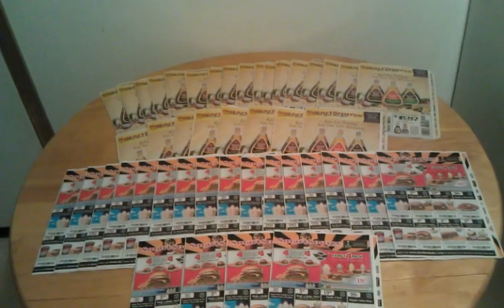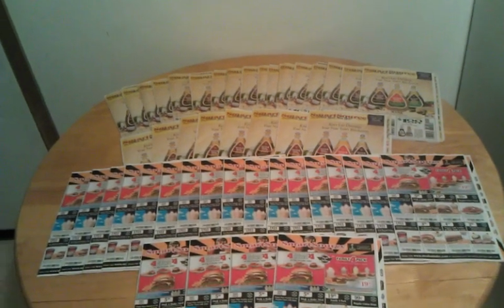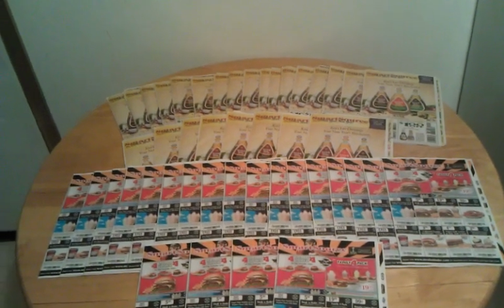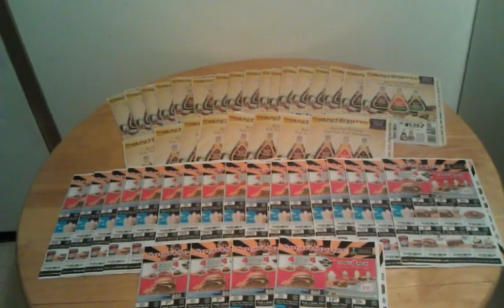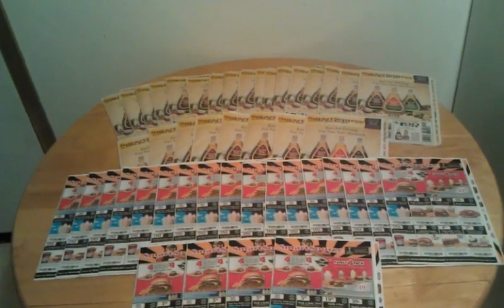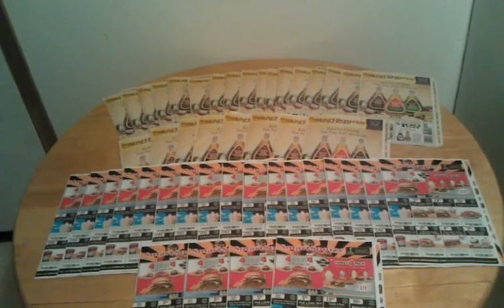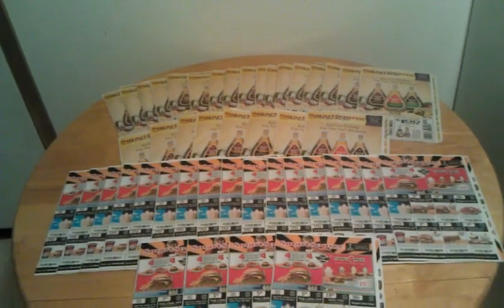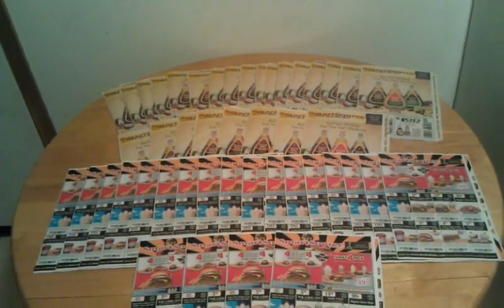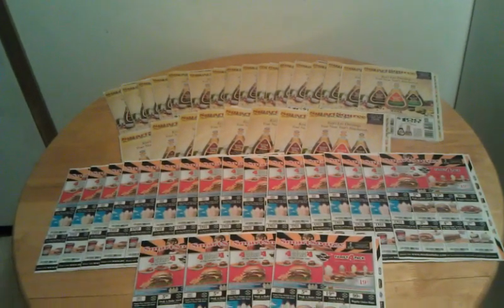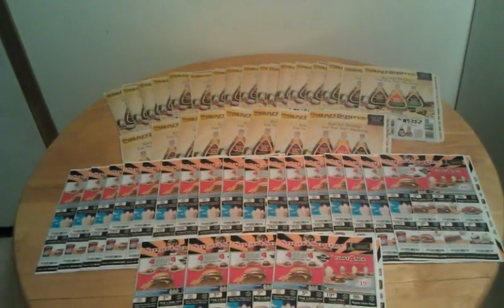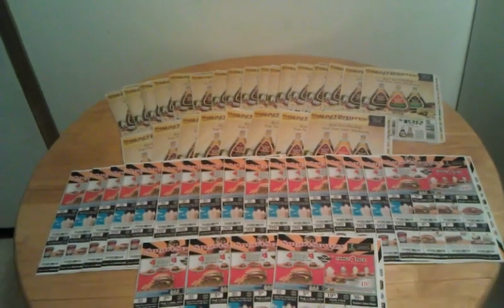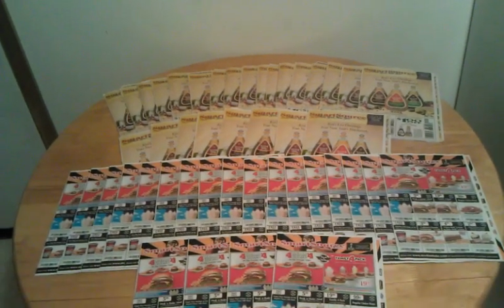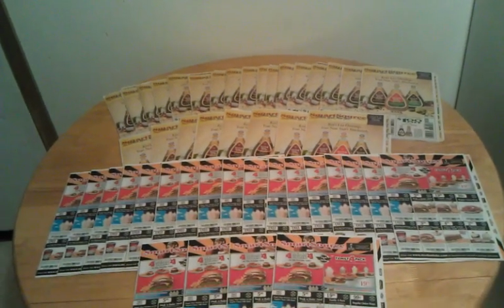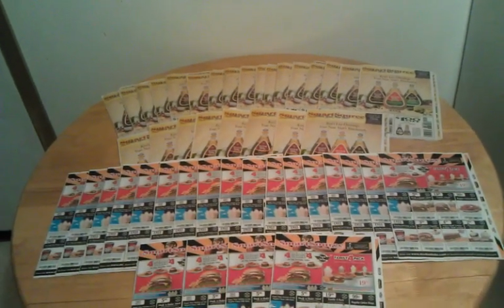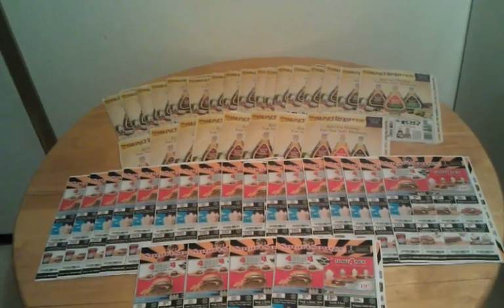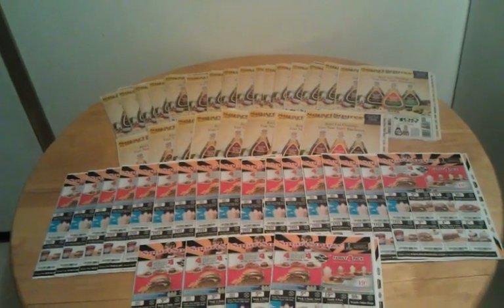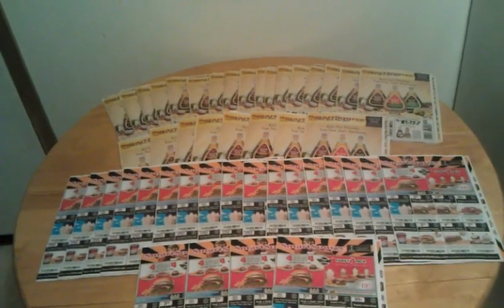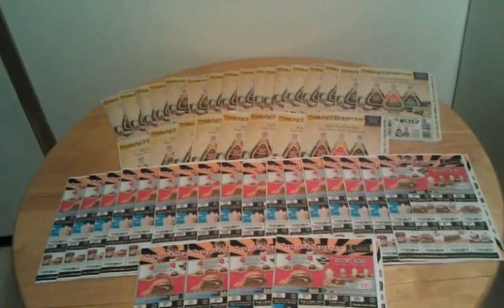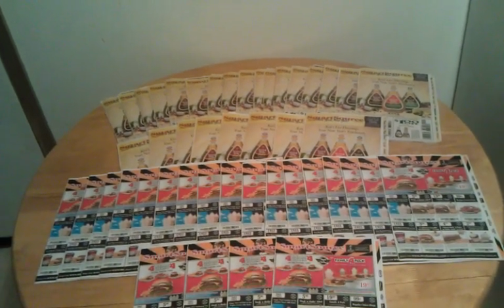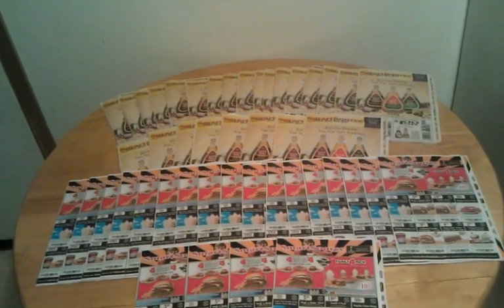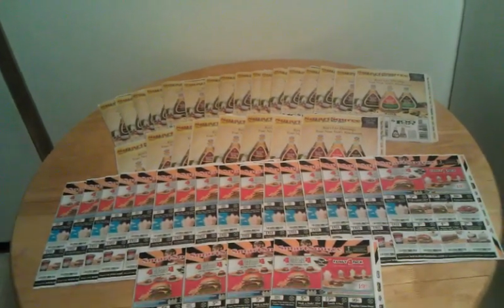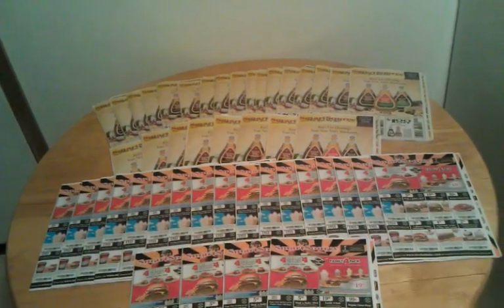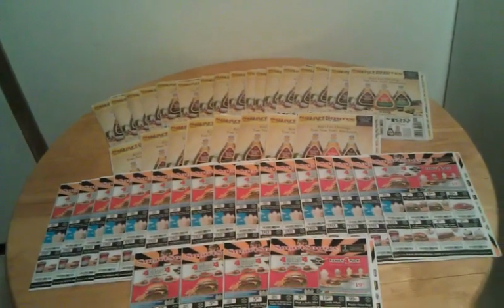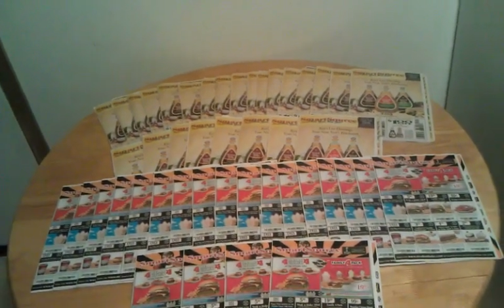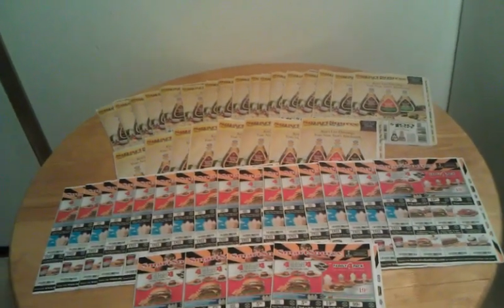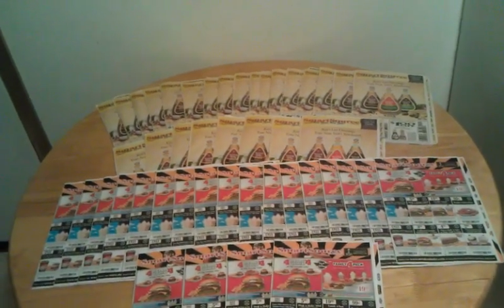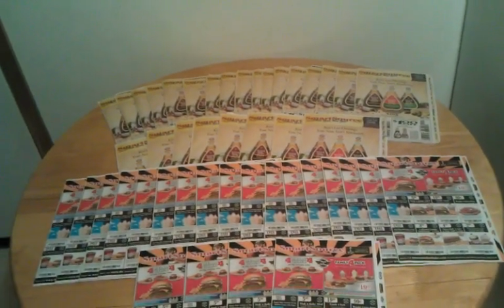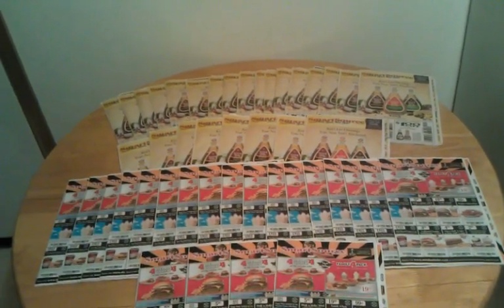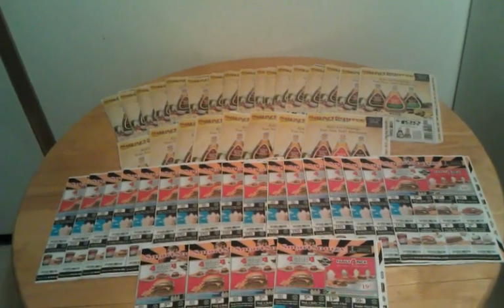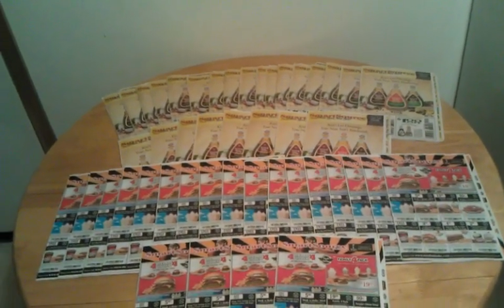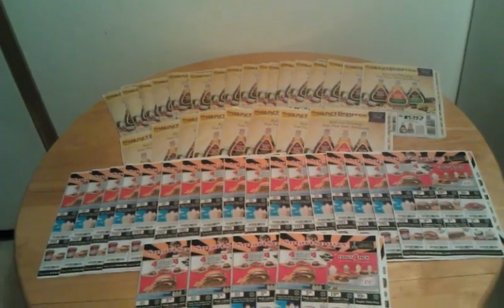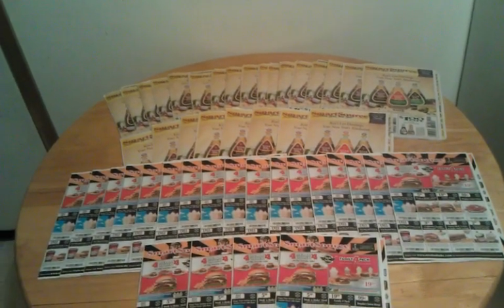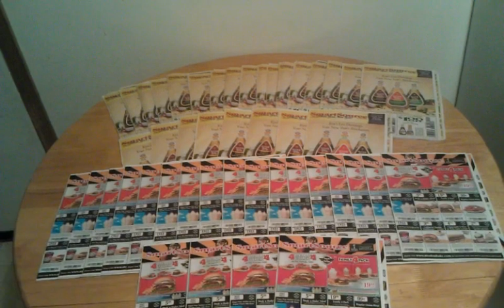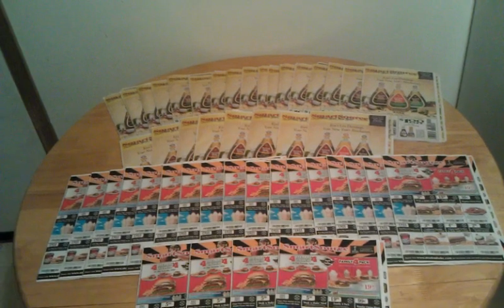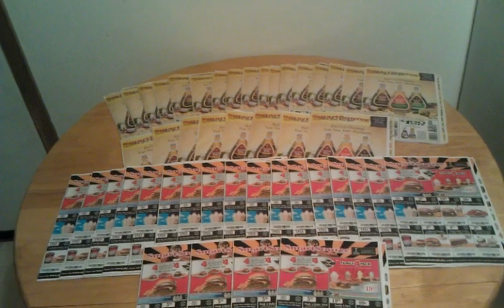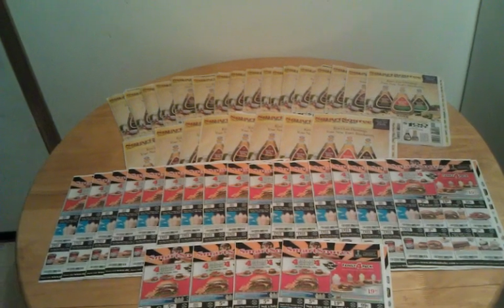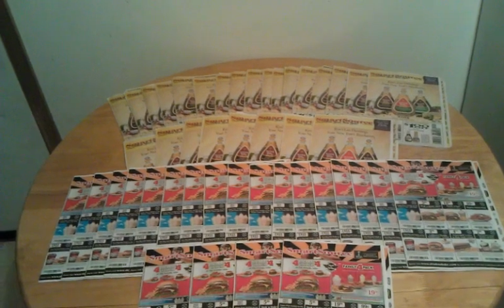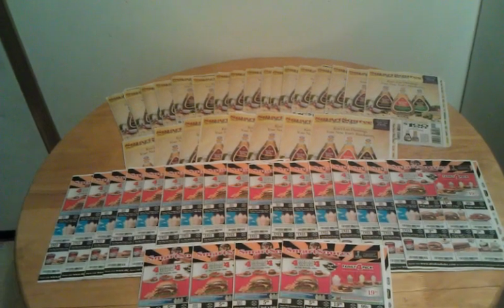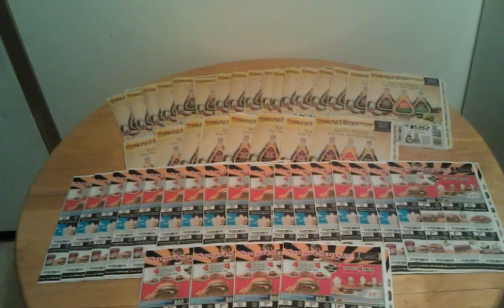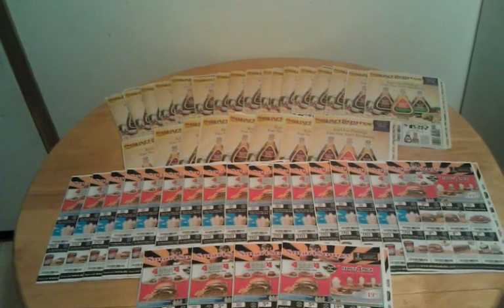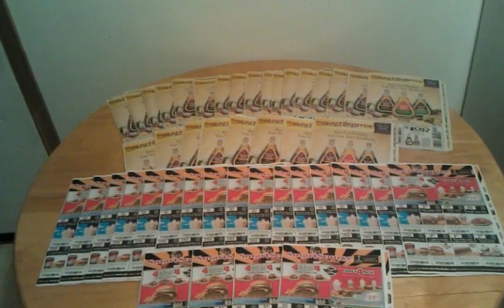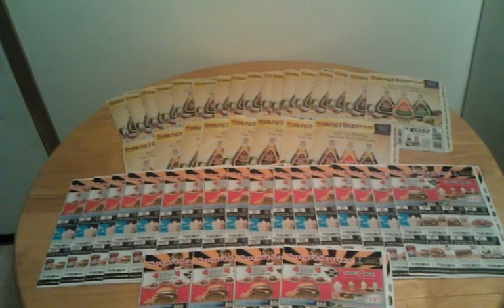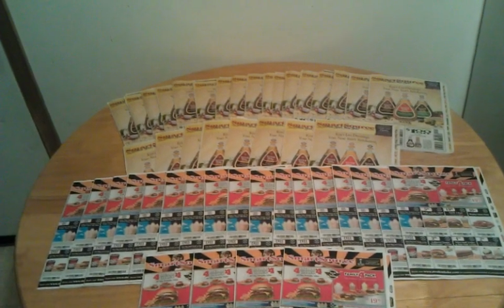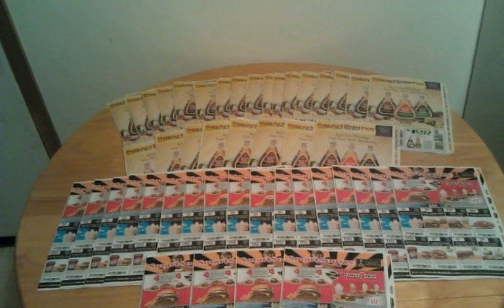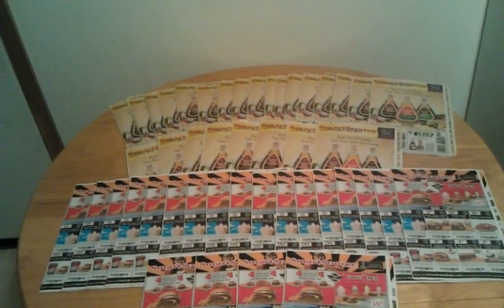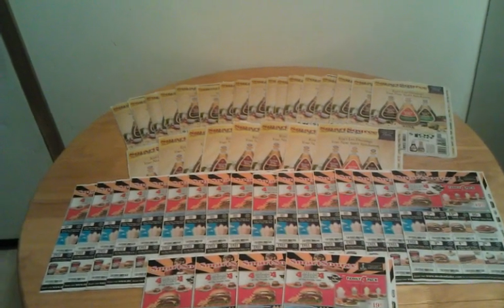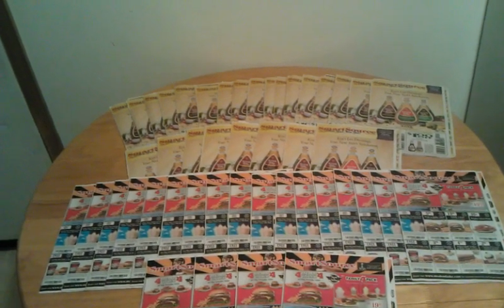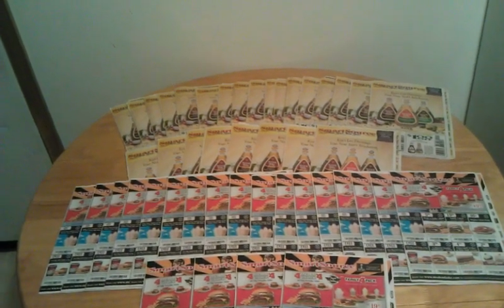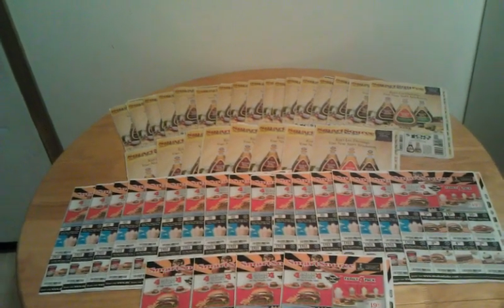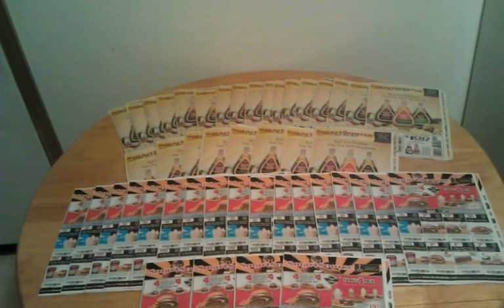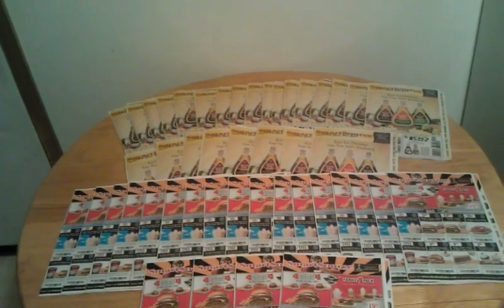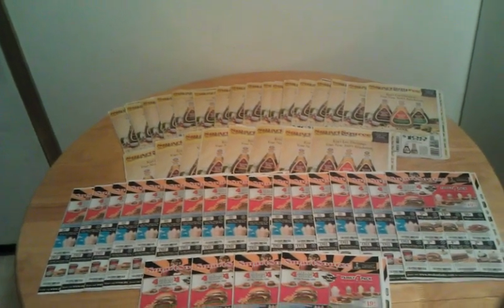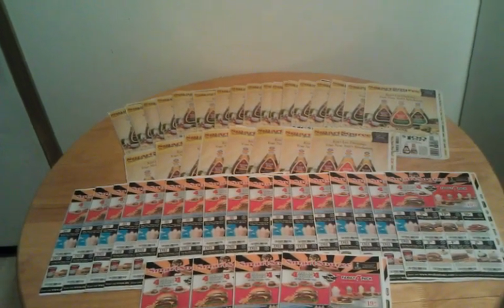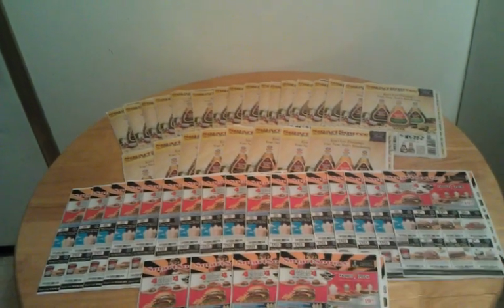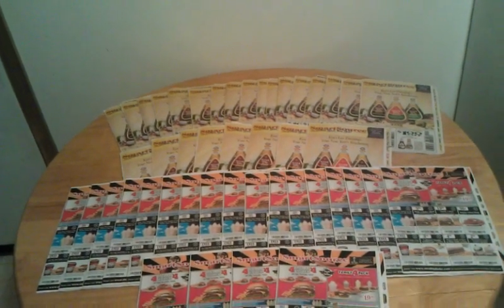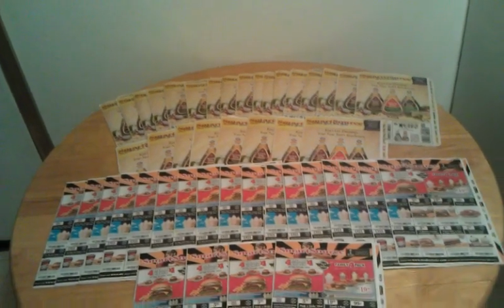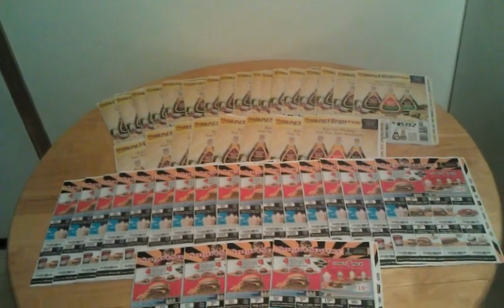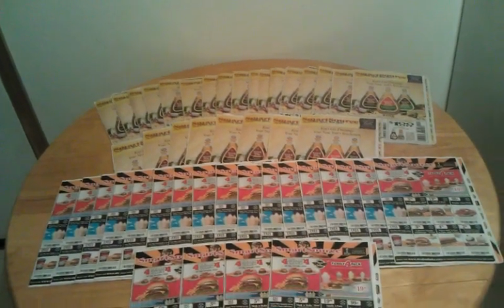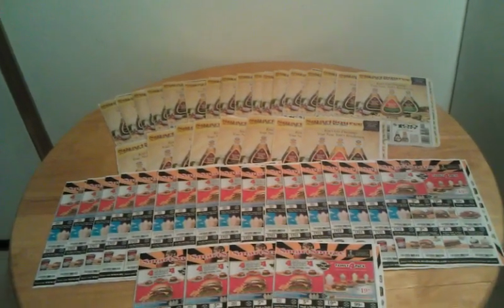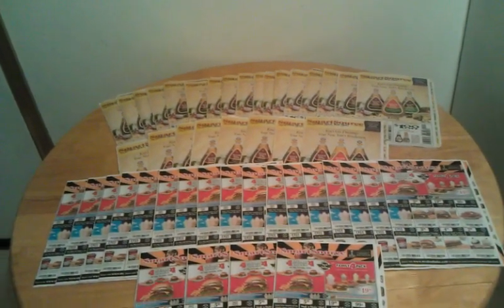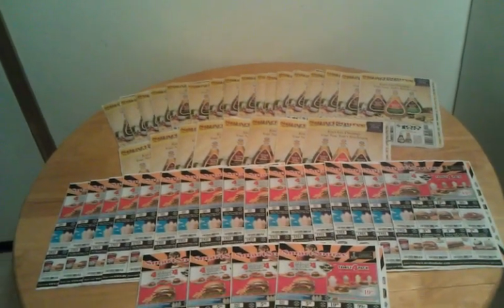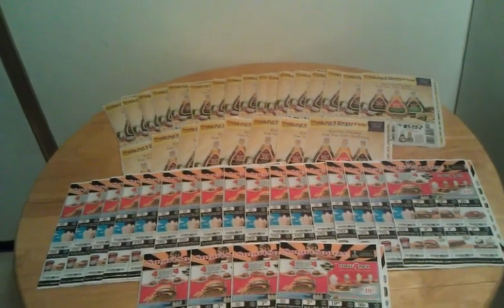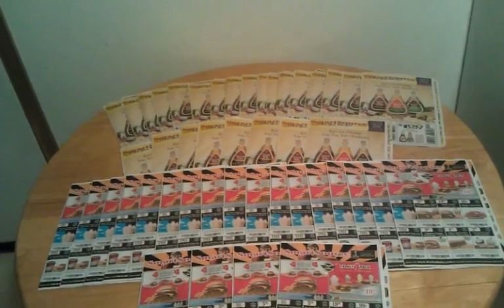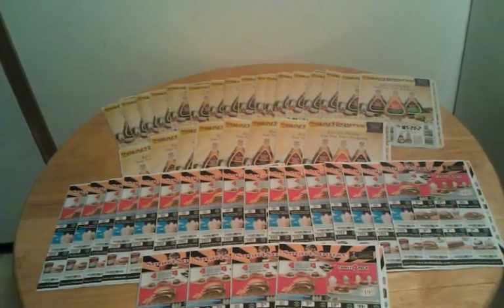We'll also talk about how to get some free ones. You guys can try to find out who delivers your free paper and find out if they have leftovers.